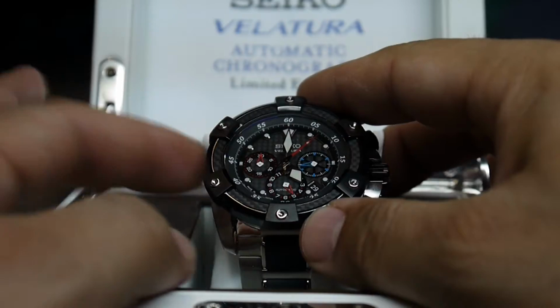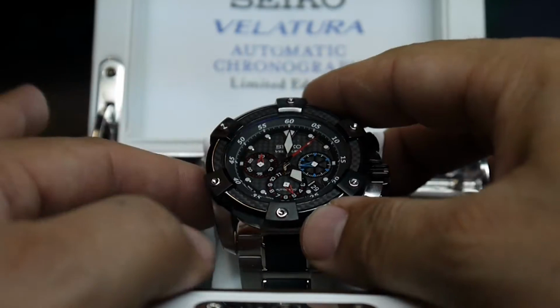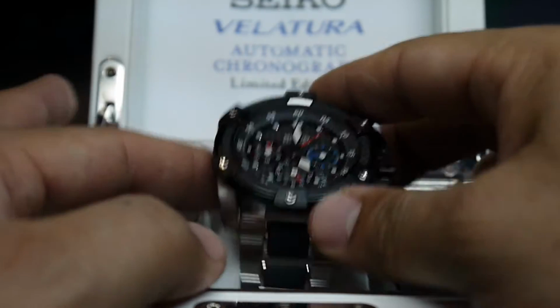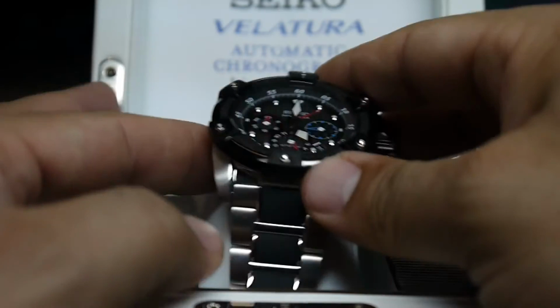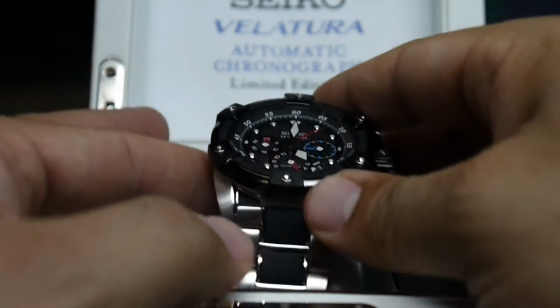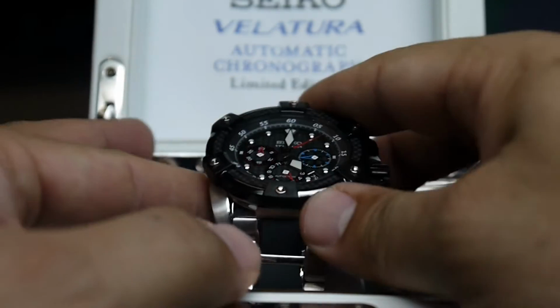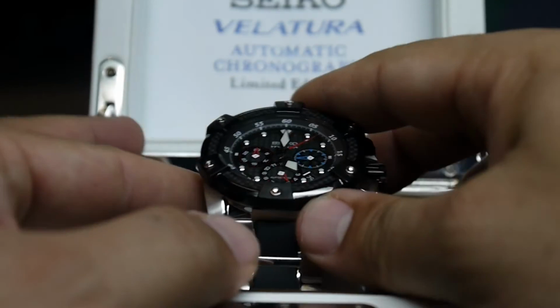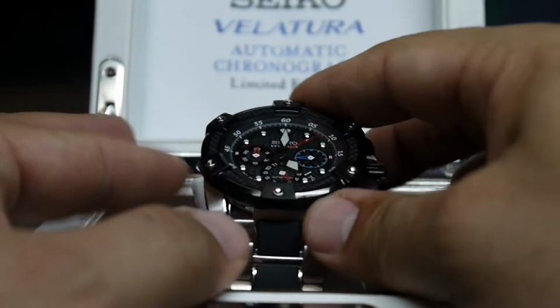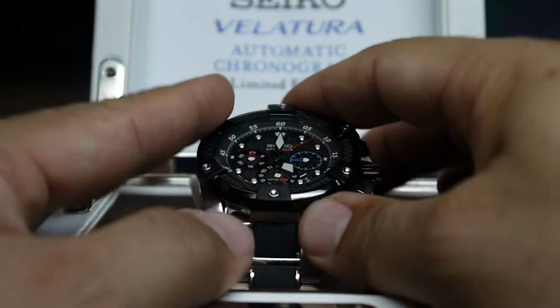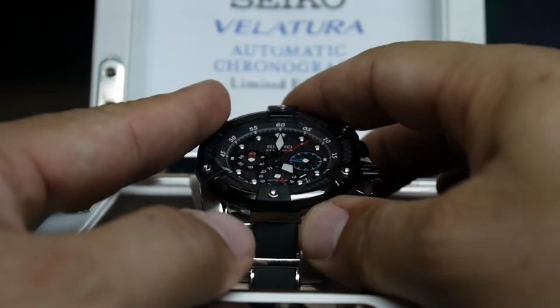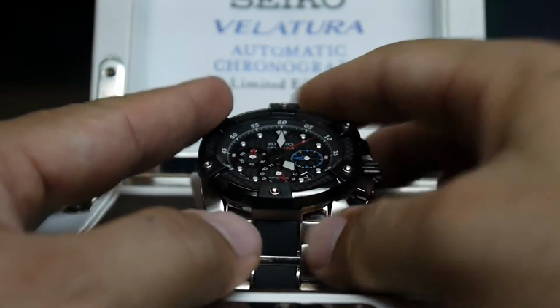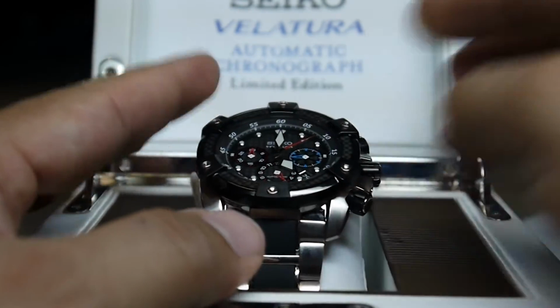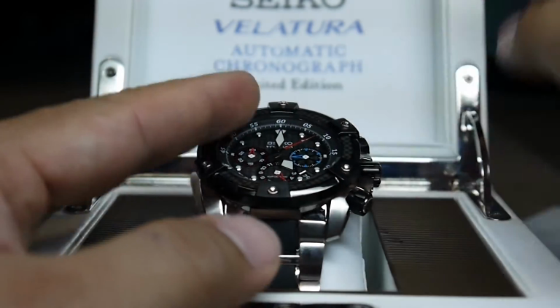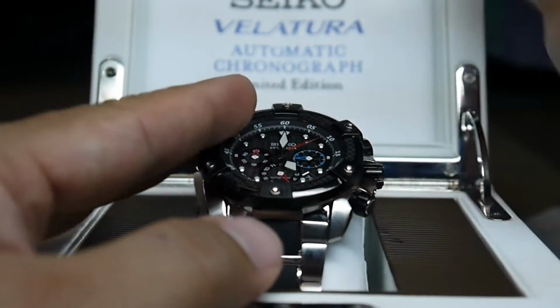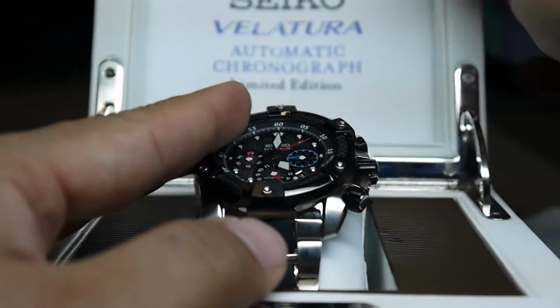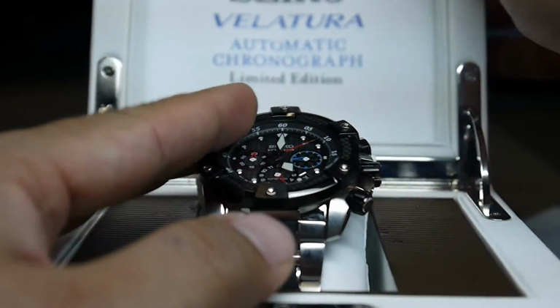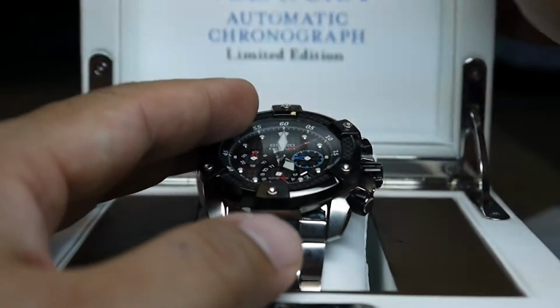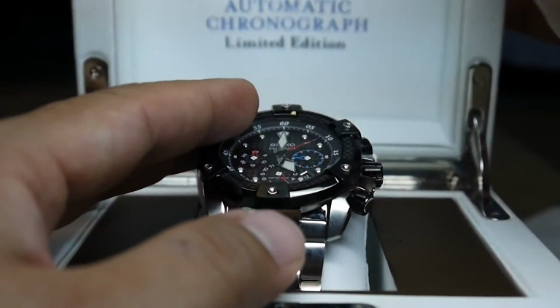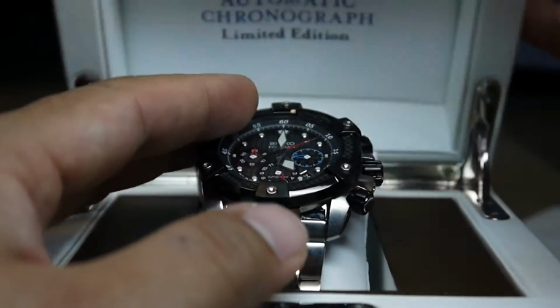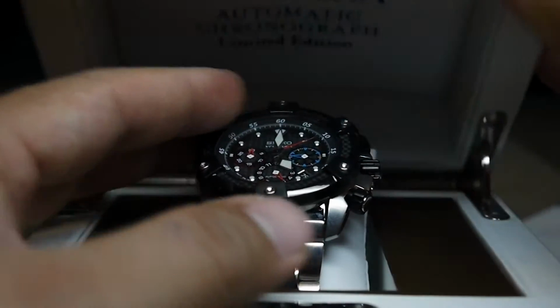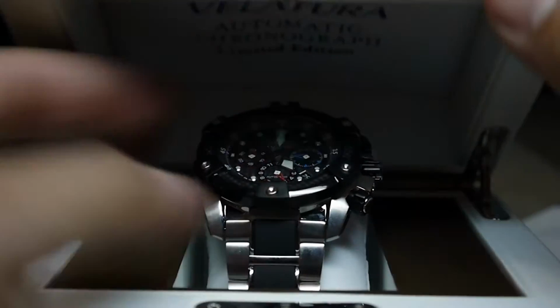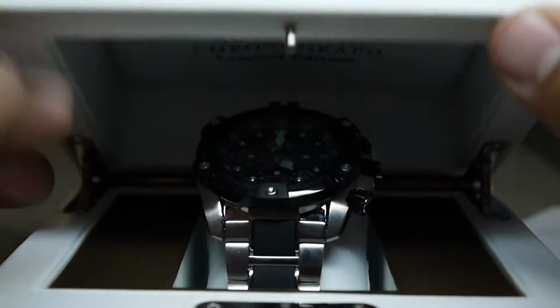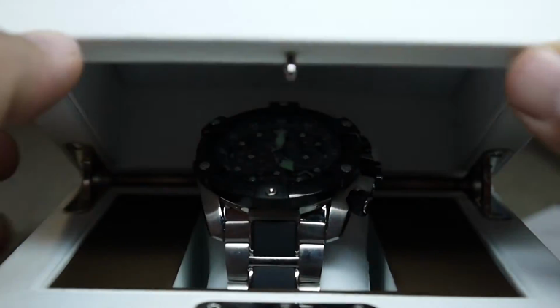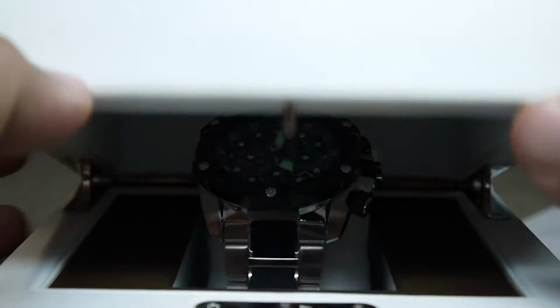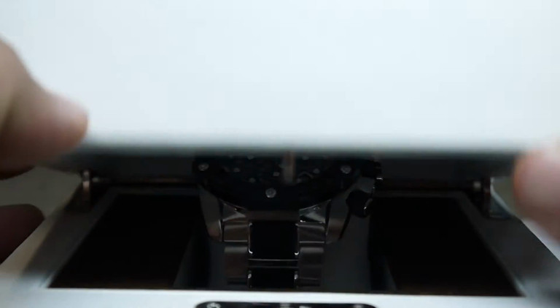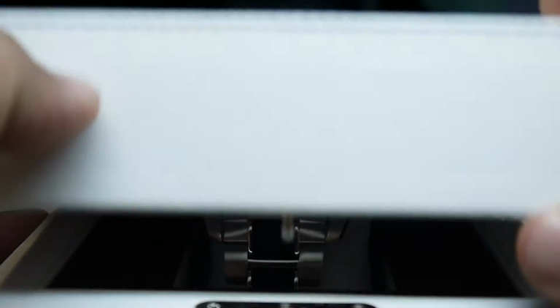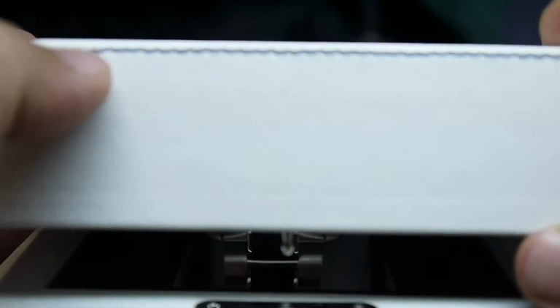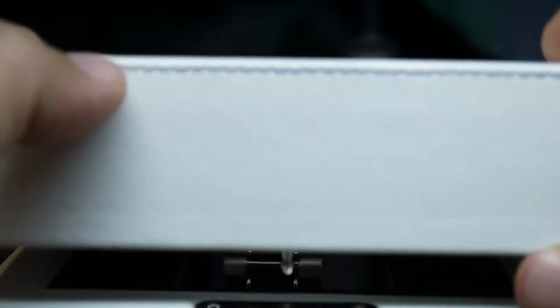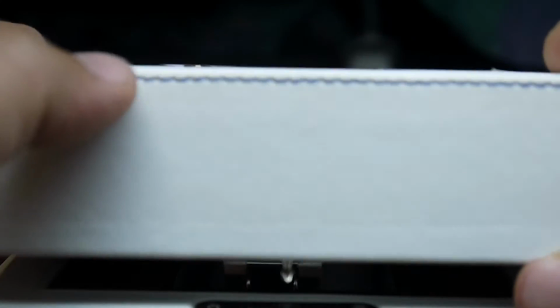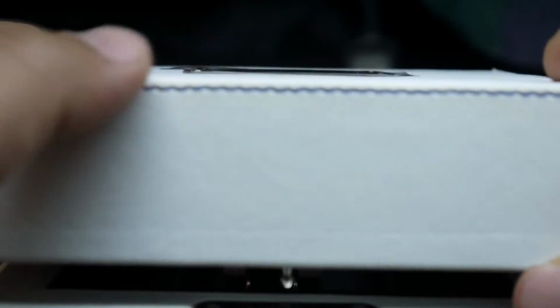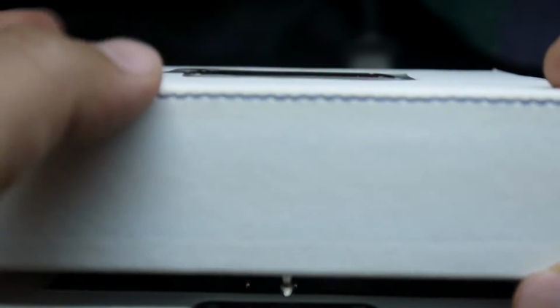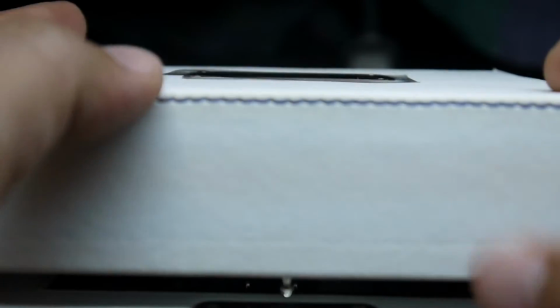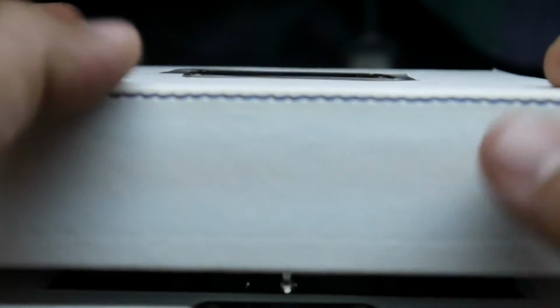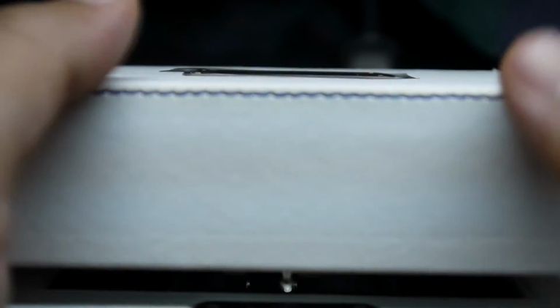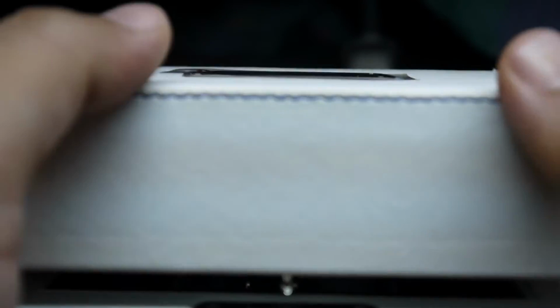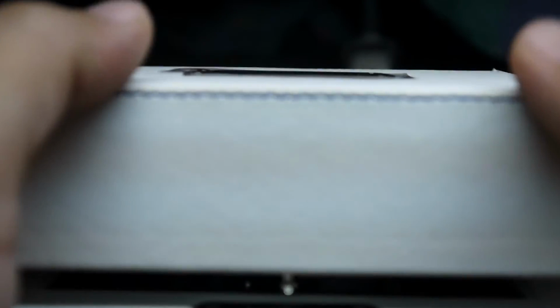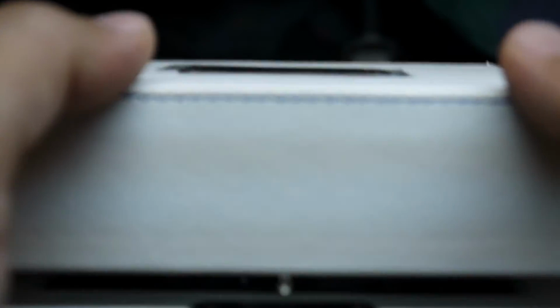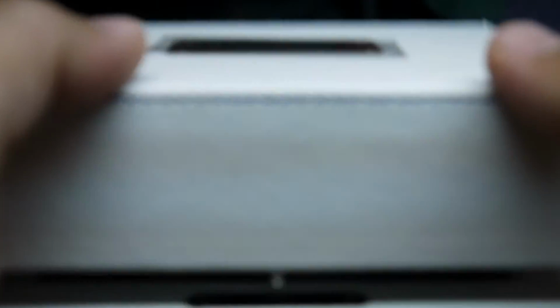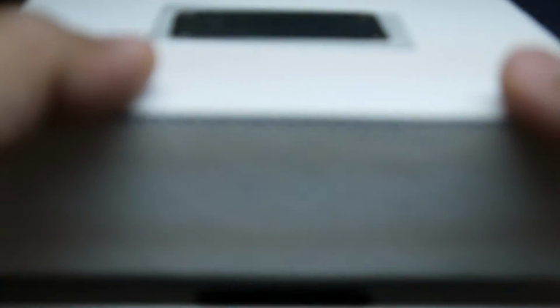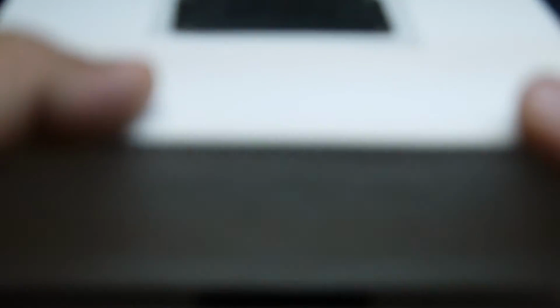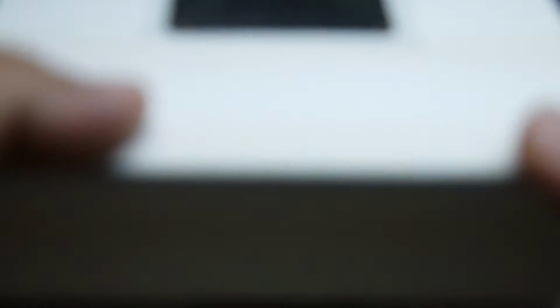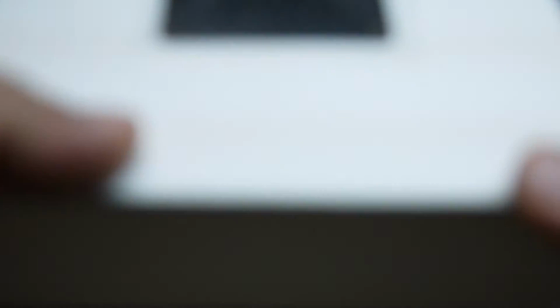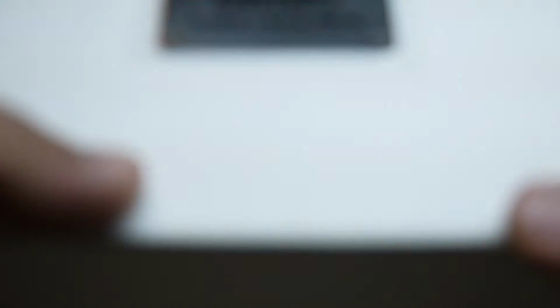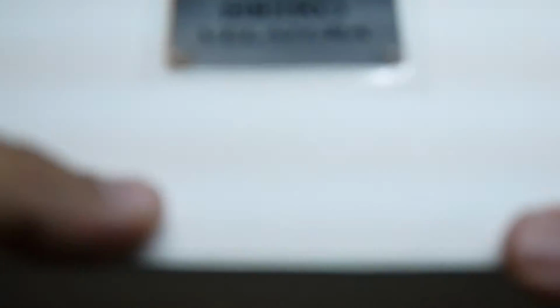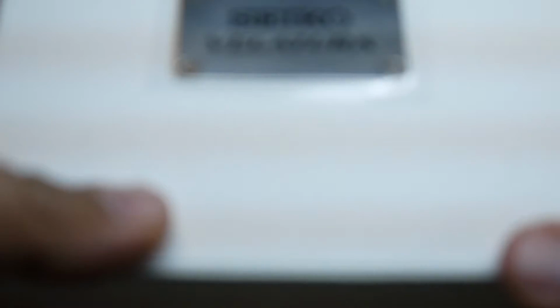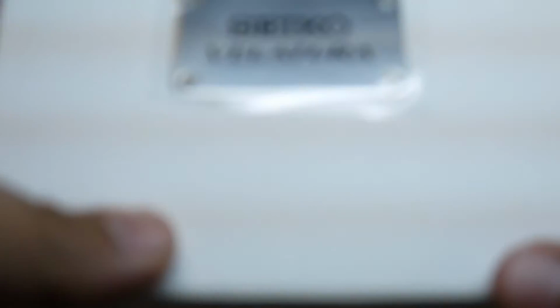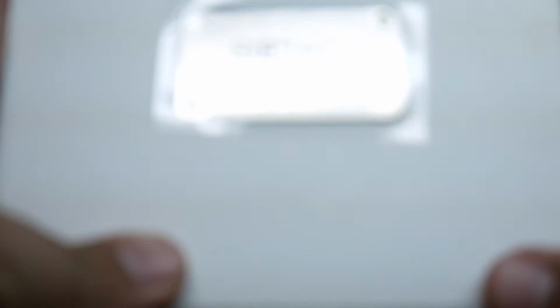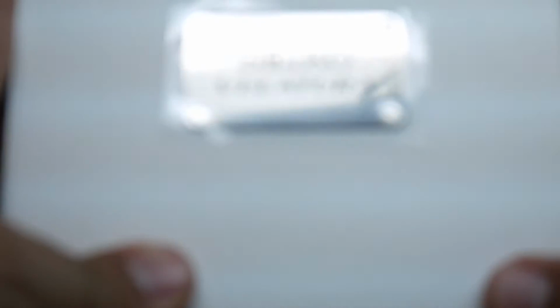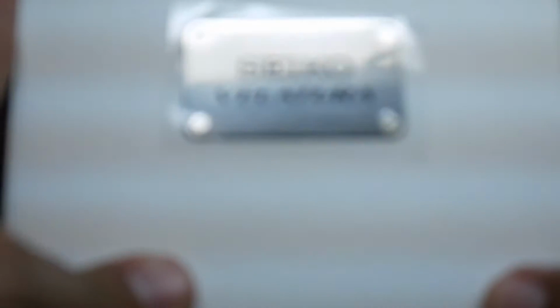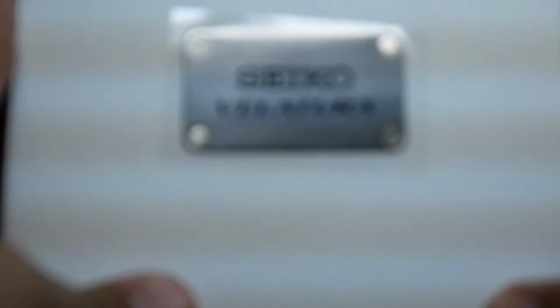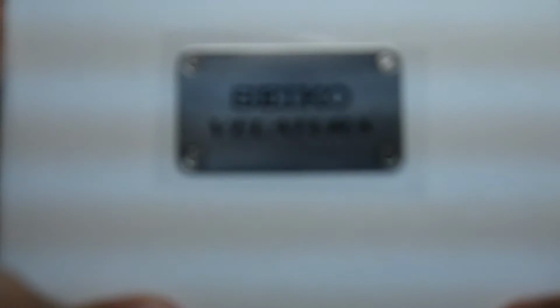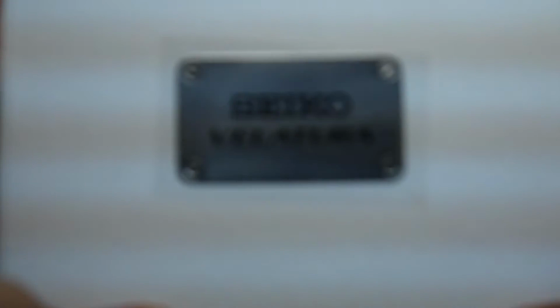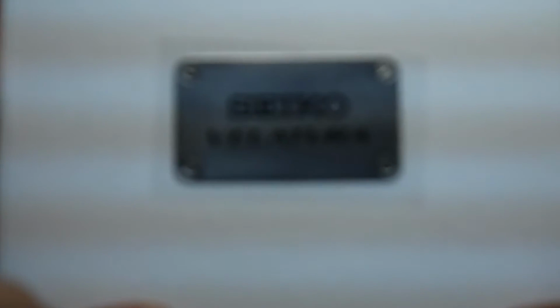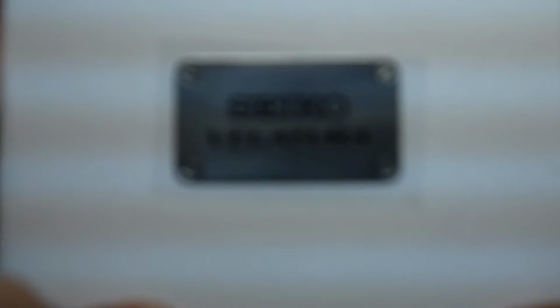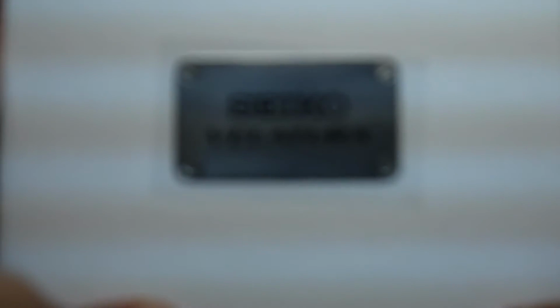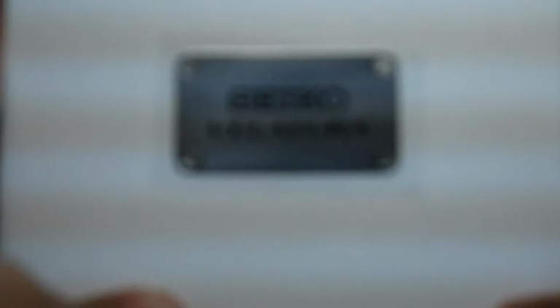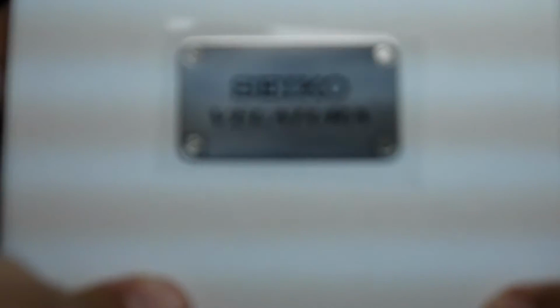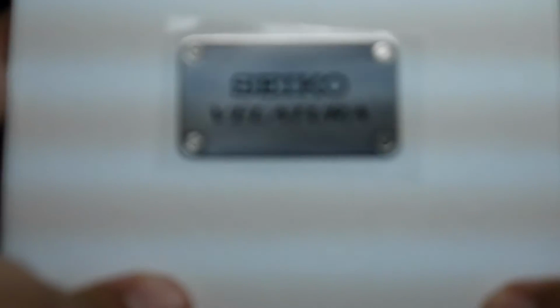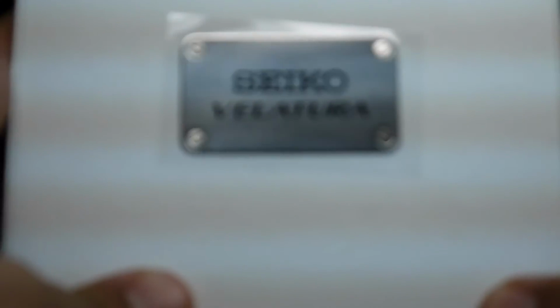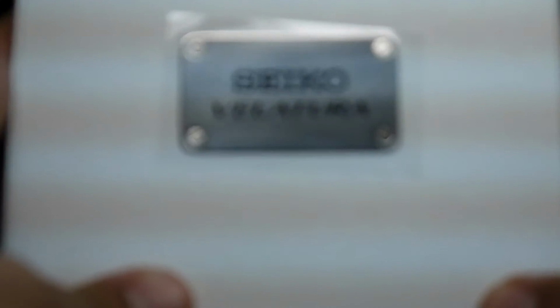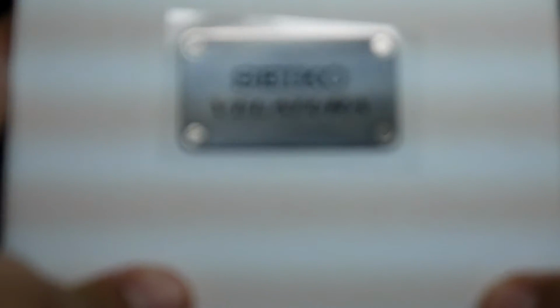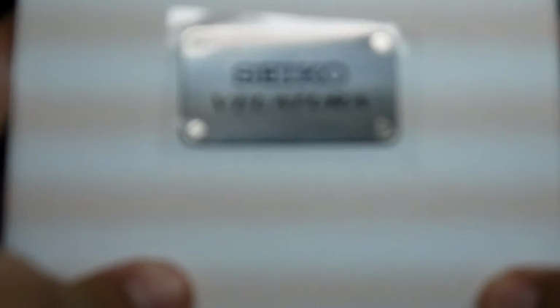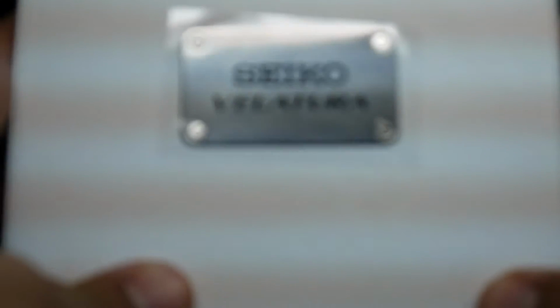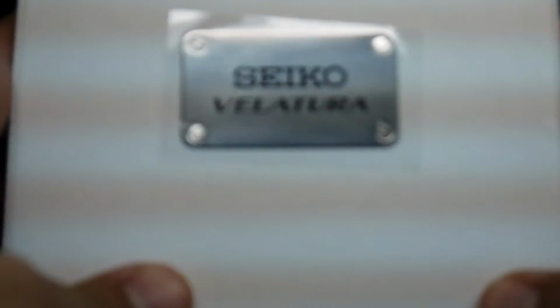This is the box it comes in — a very nice leather box. Seiko Velatura.